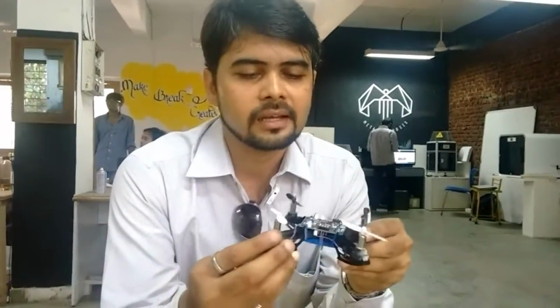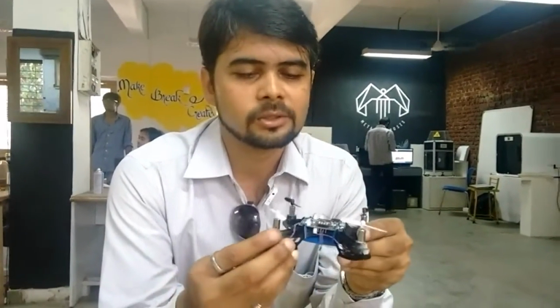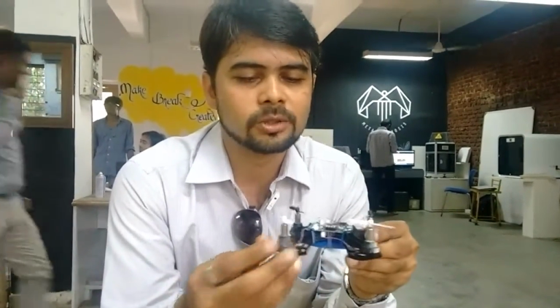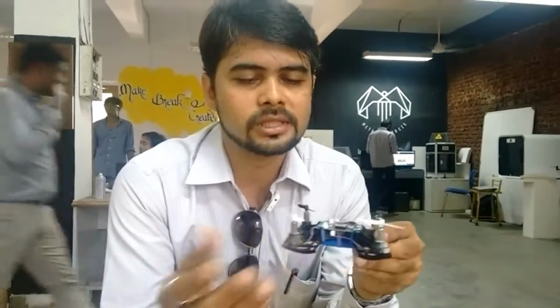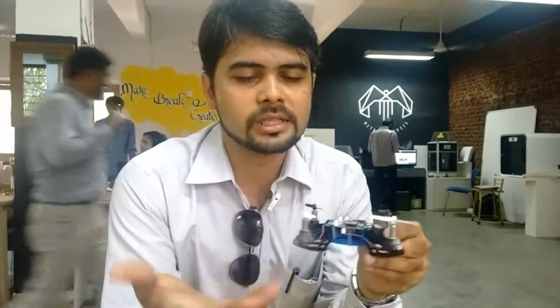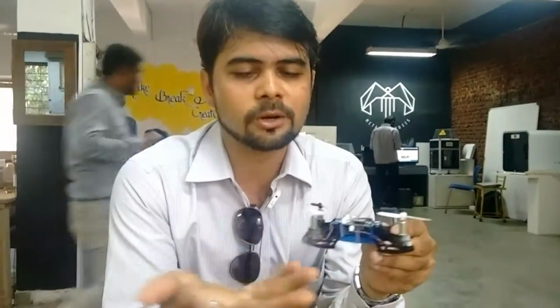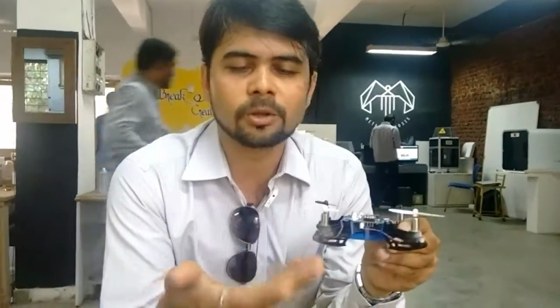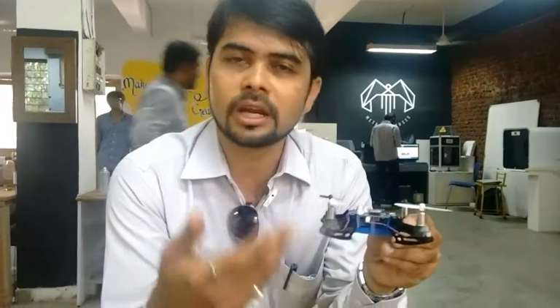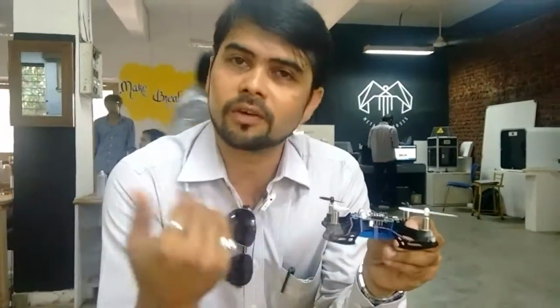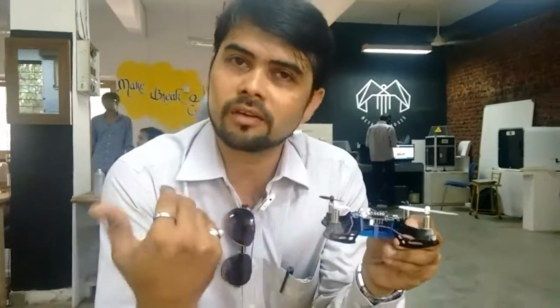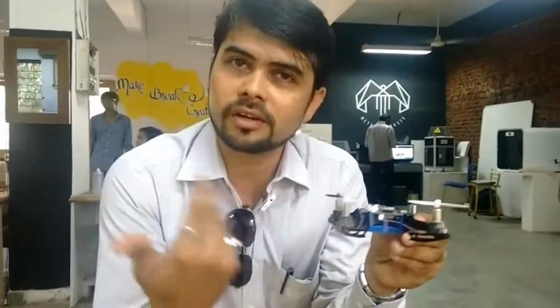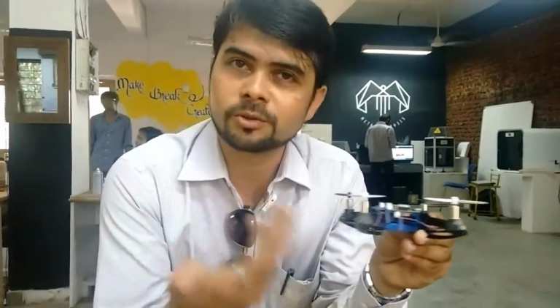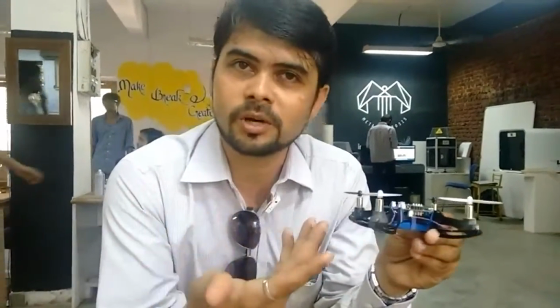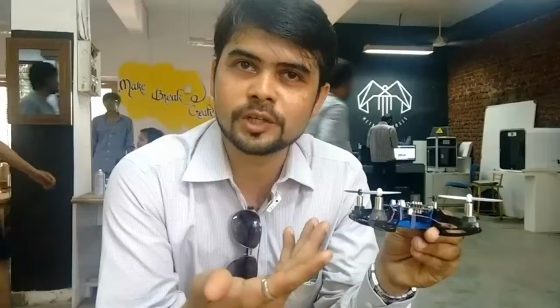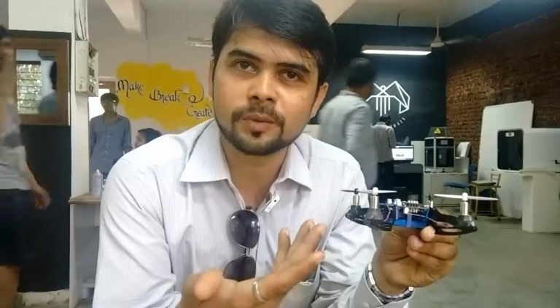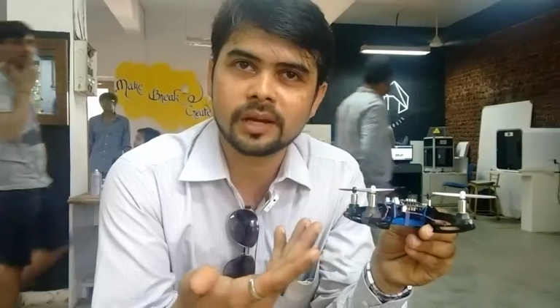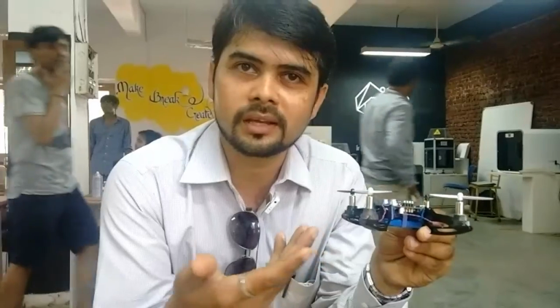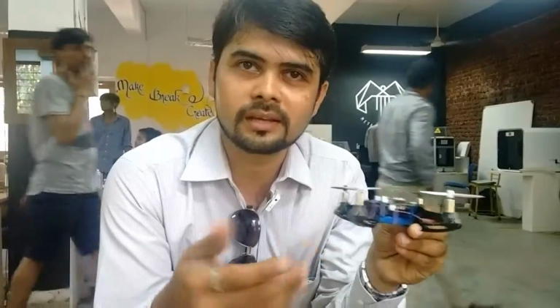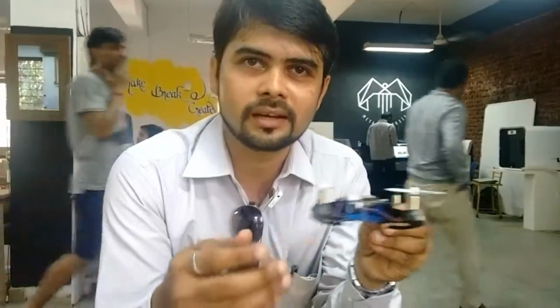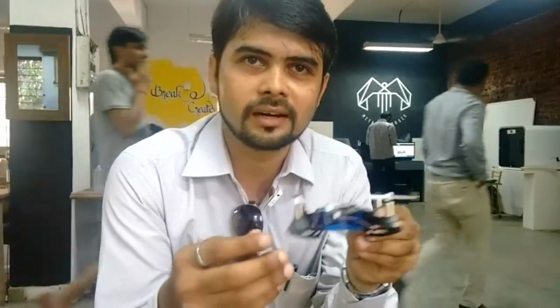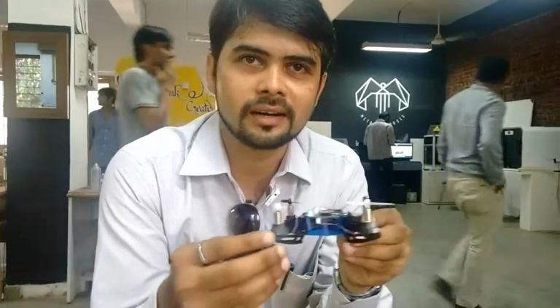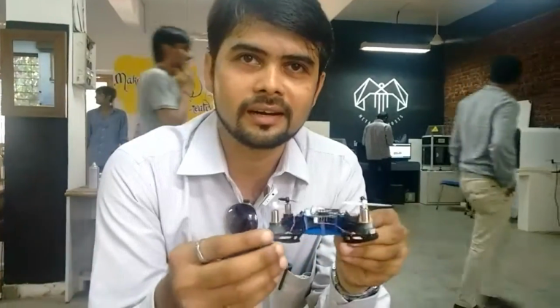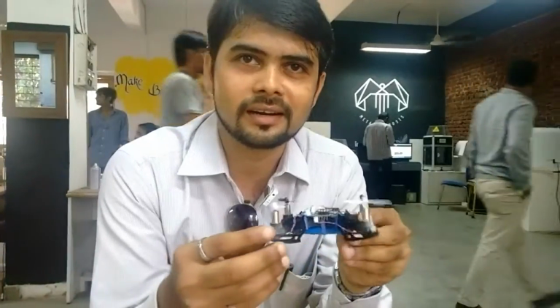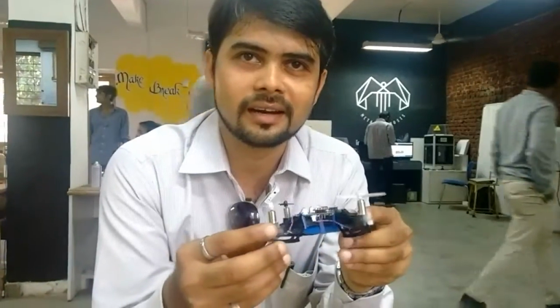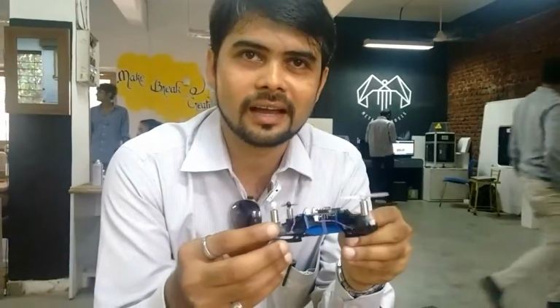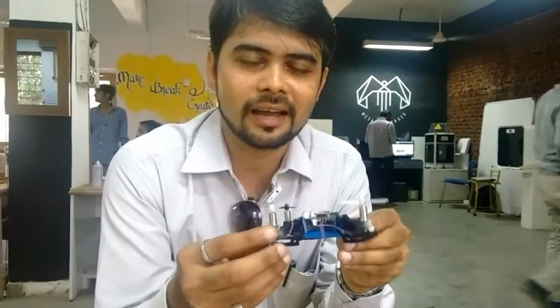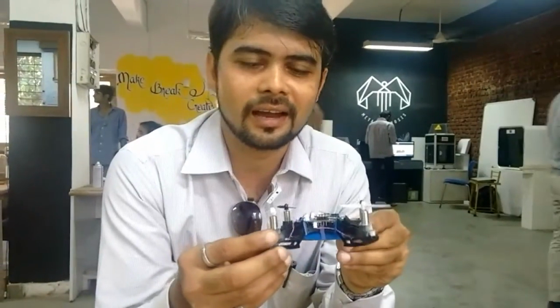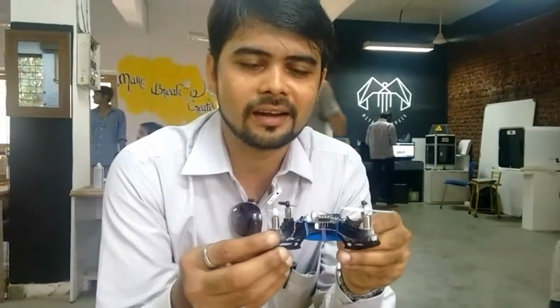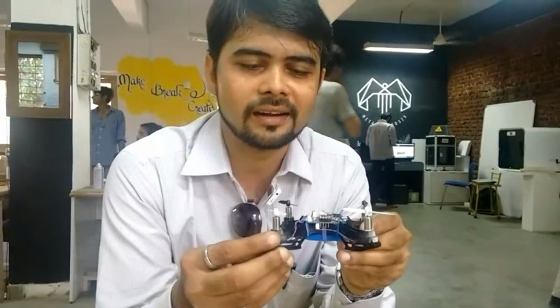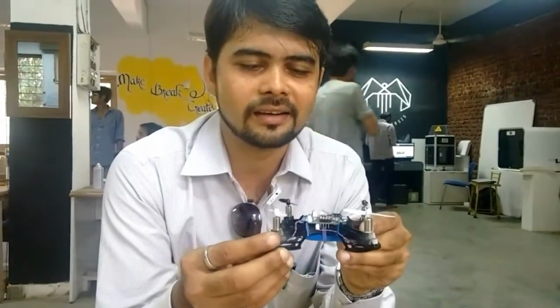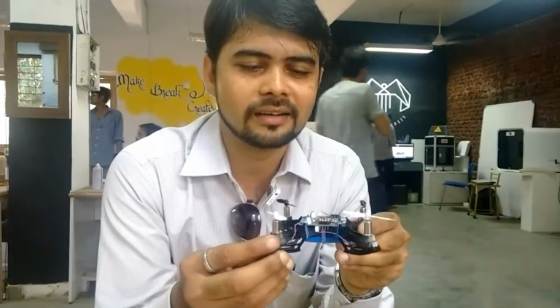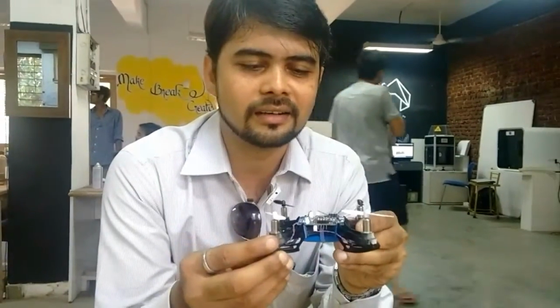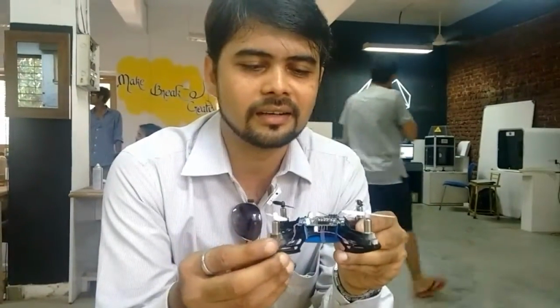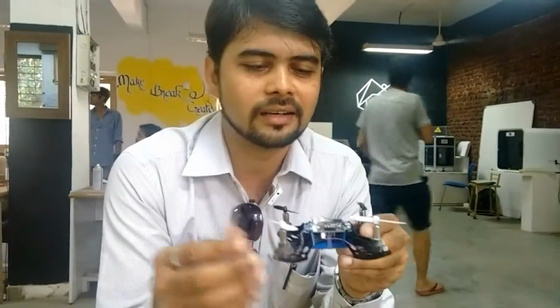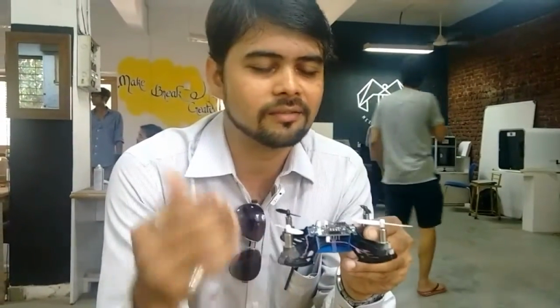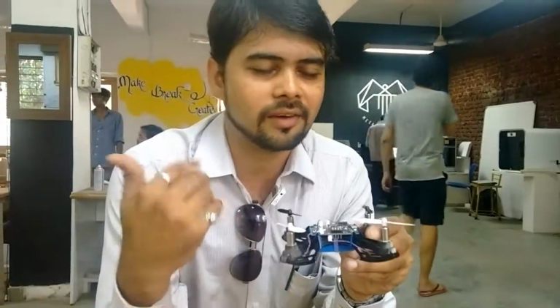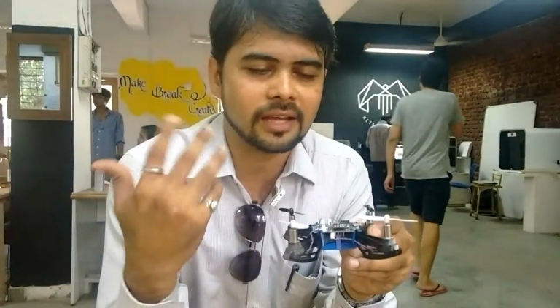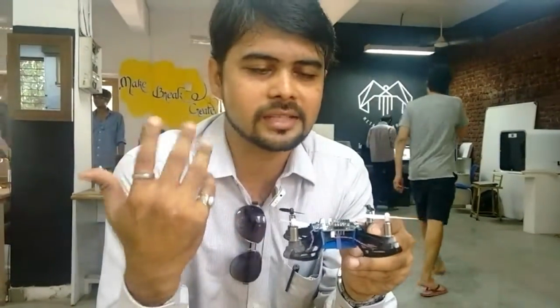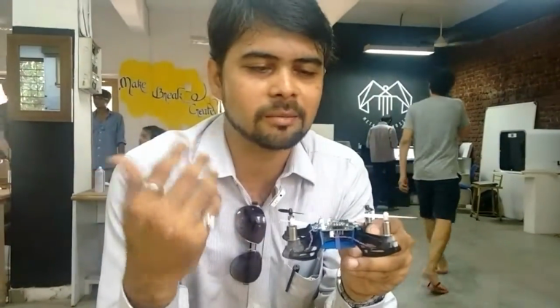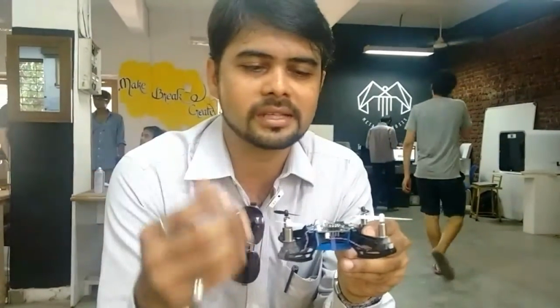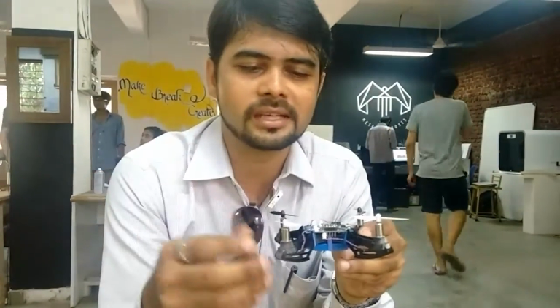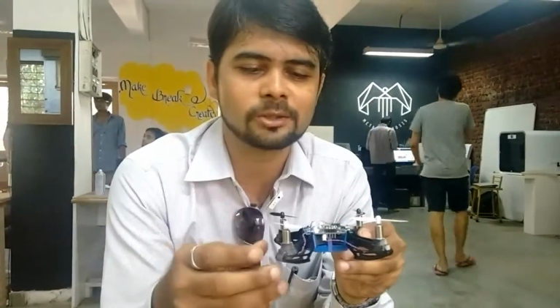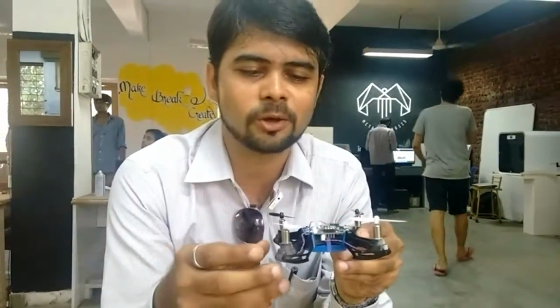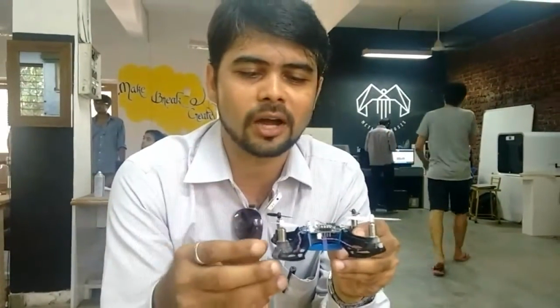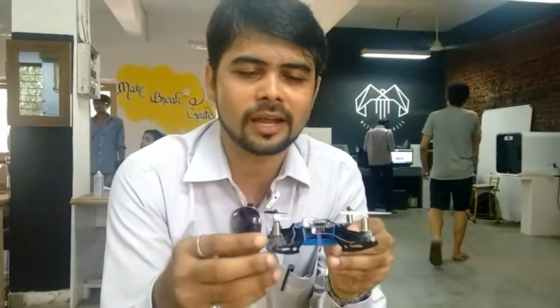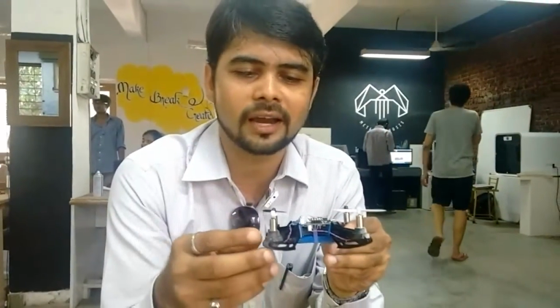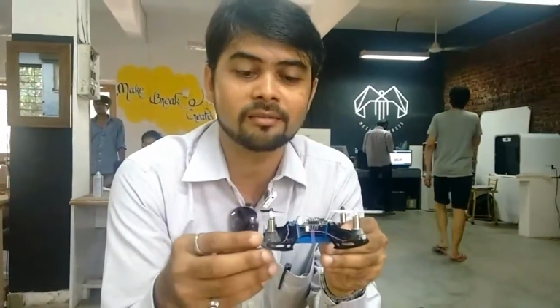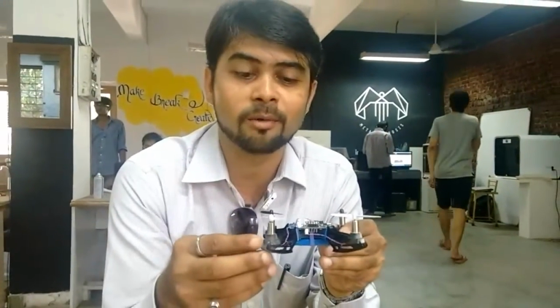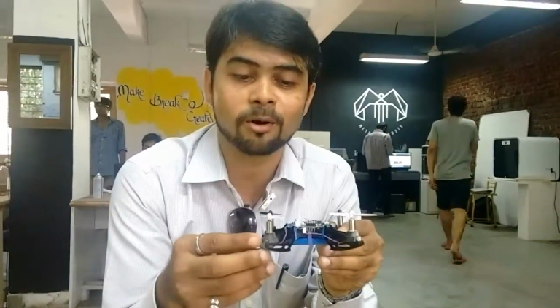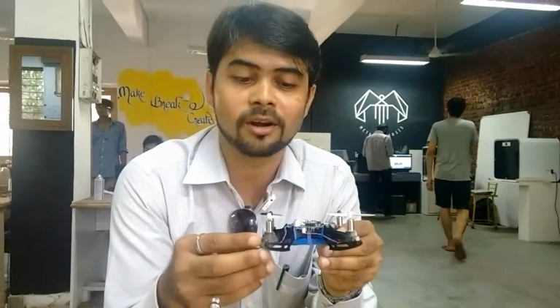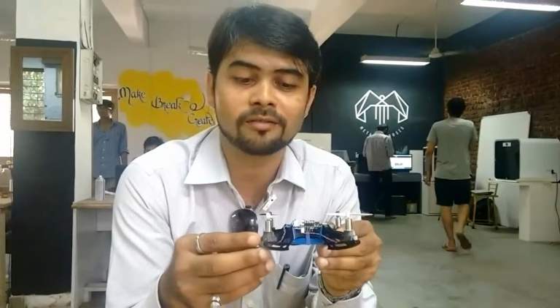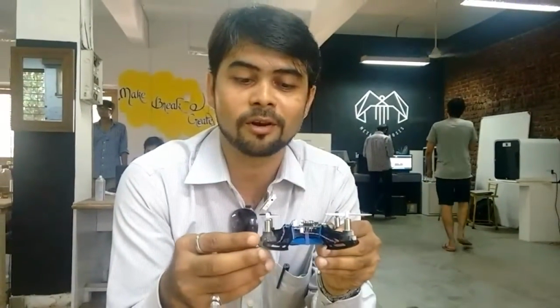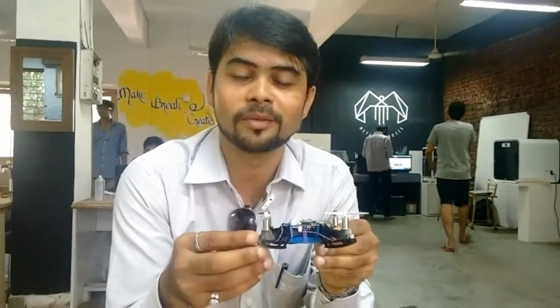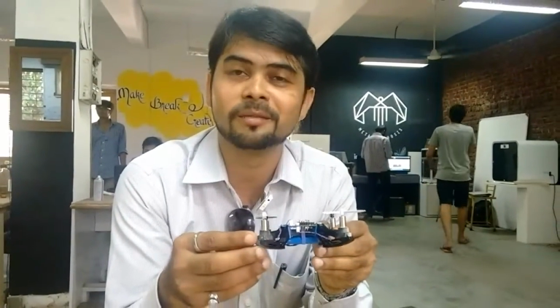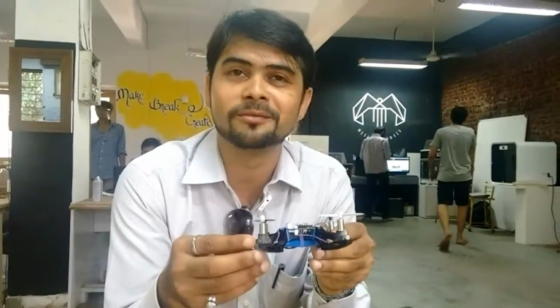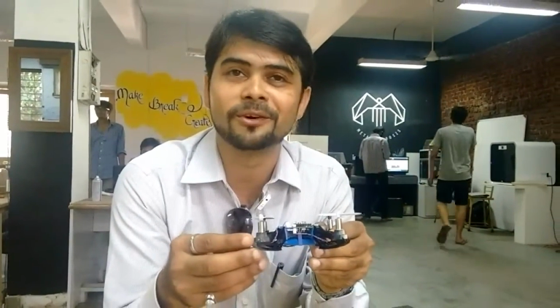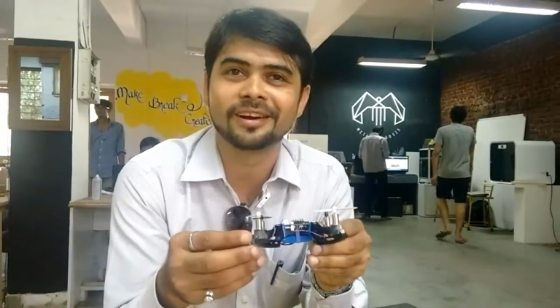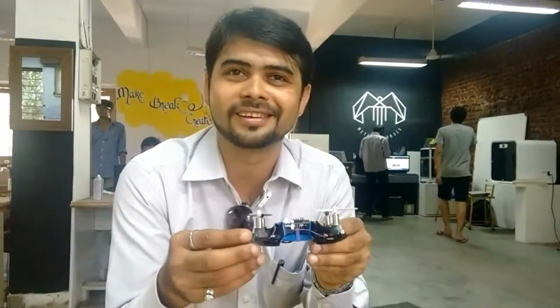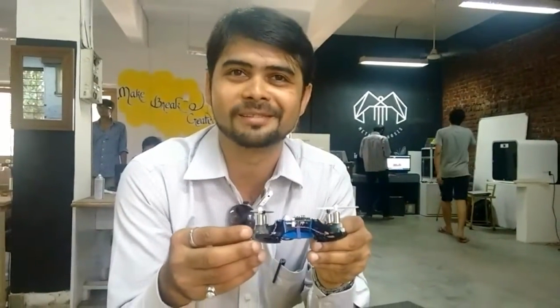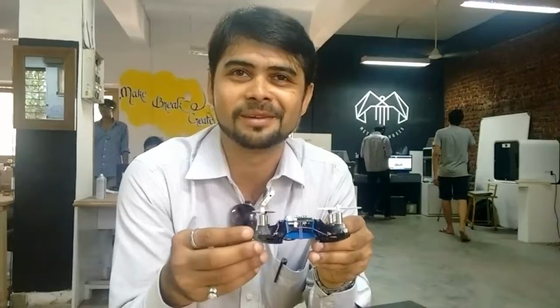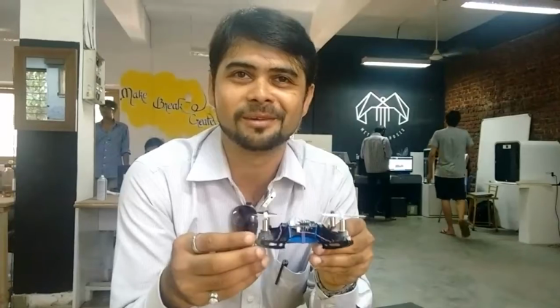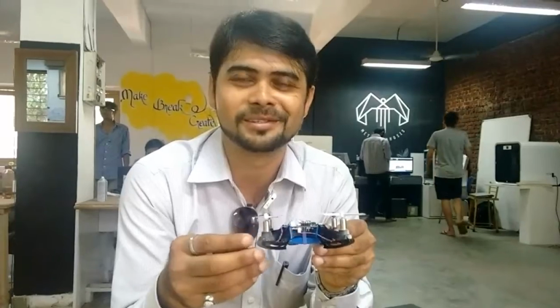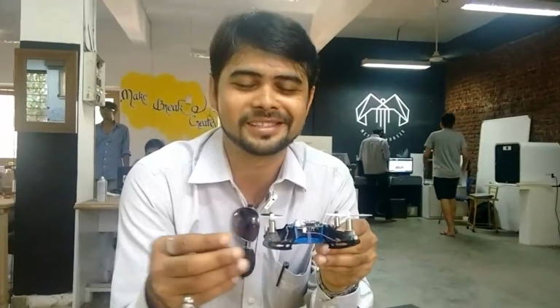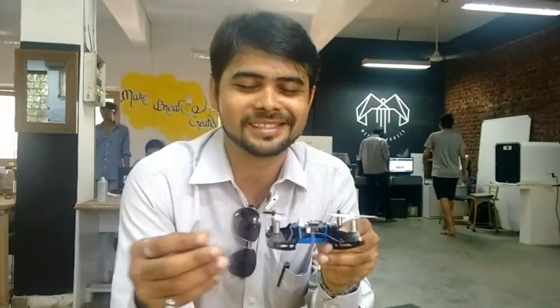This is a drone that one of our students made, and it flies amazingly — so I can borrow it from him for some more demonstration.